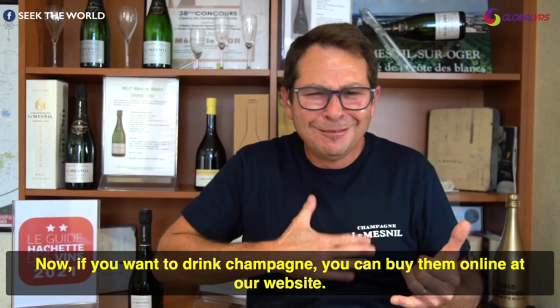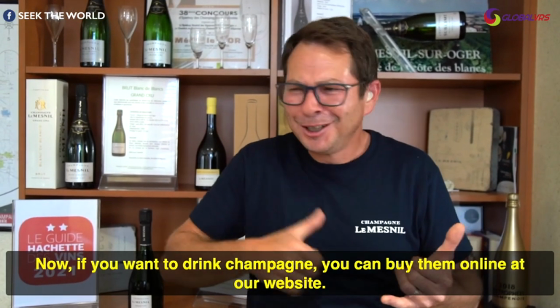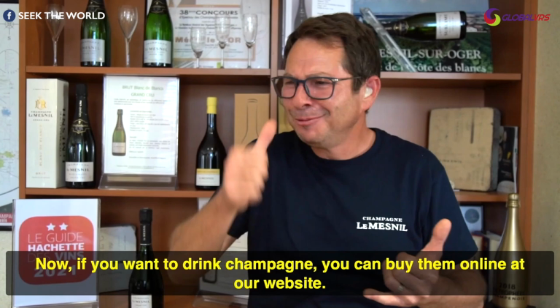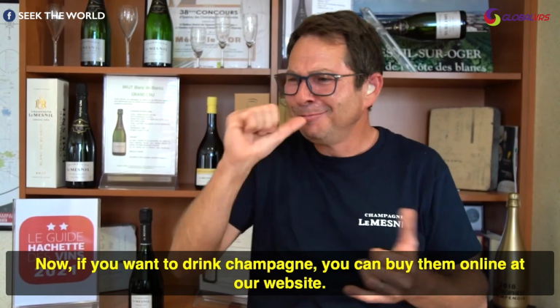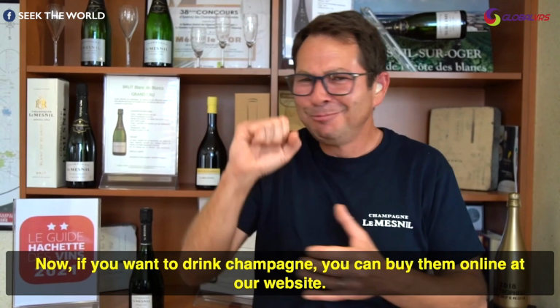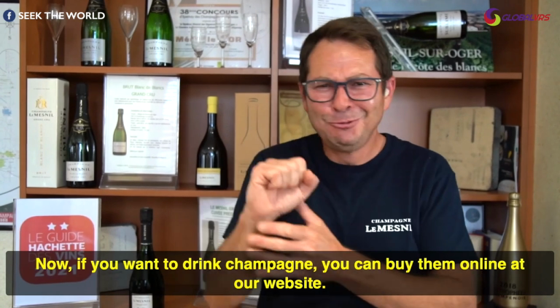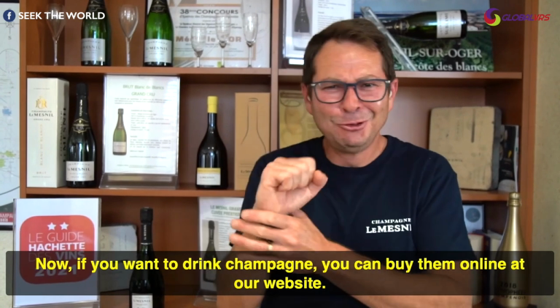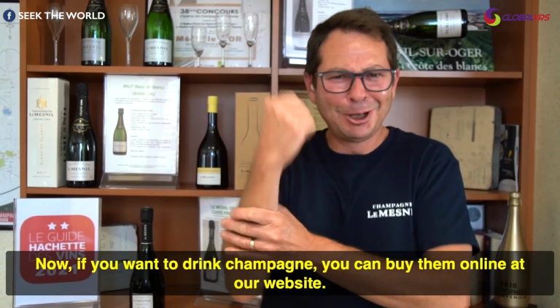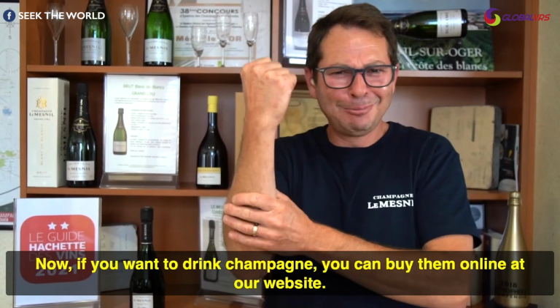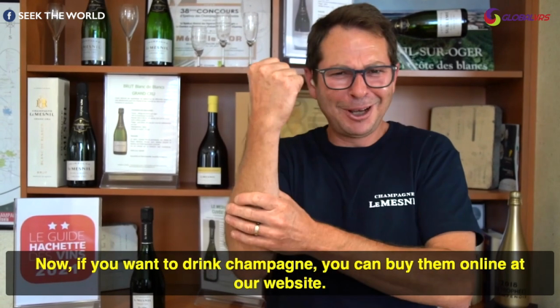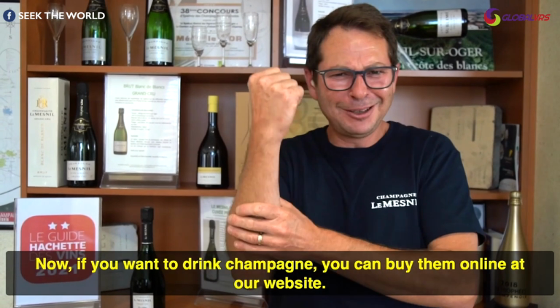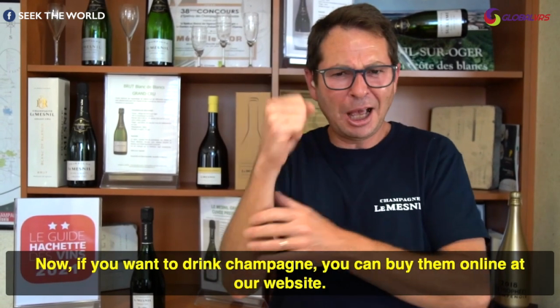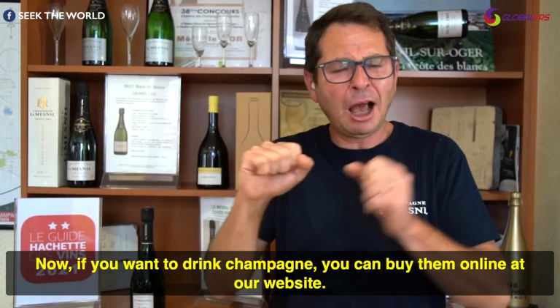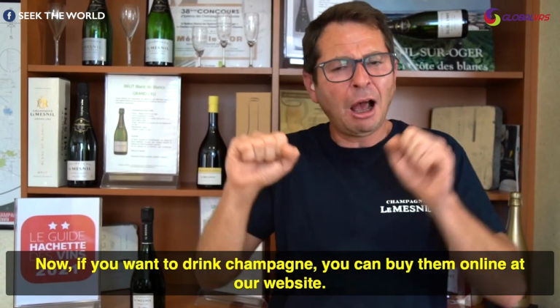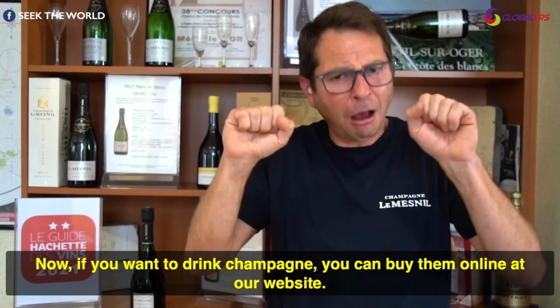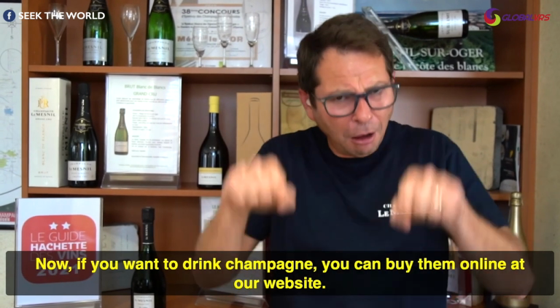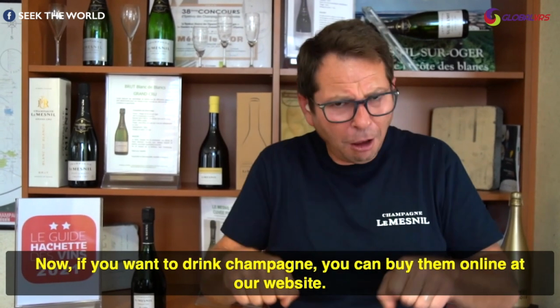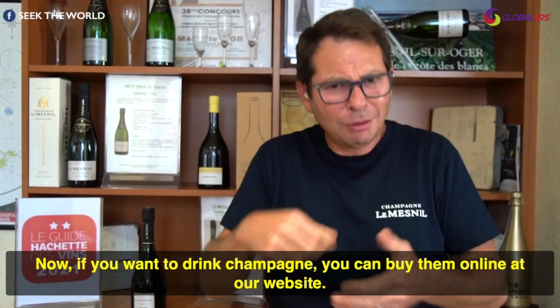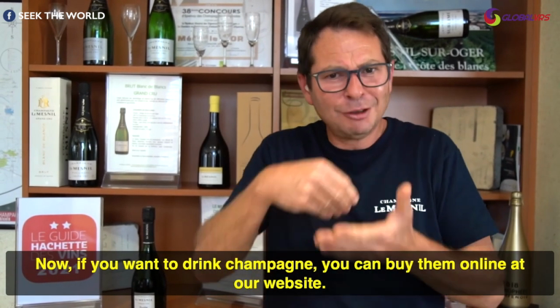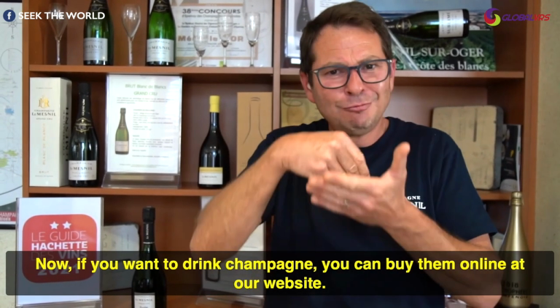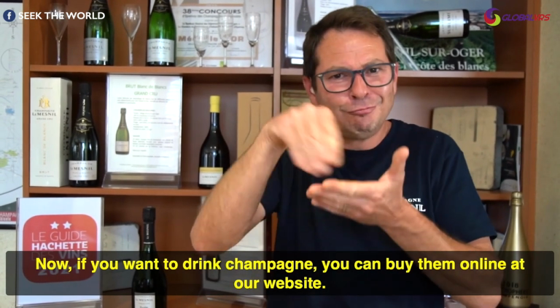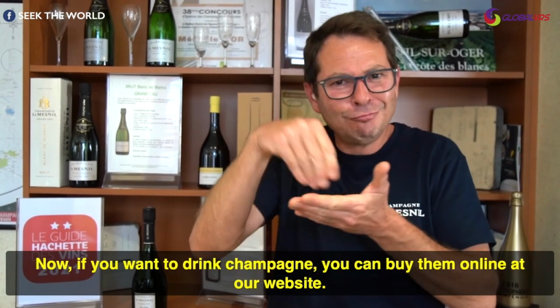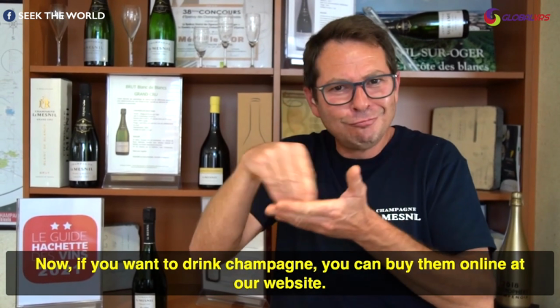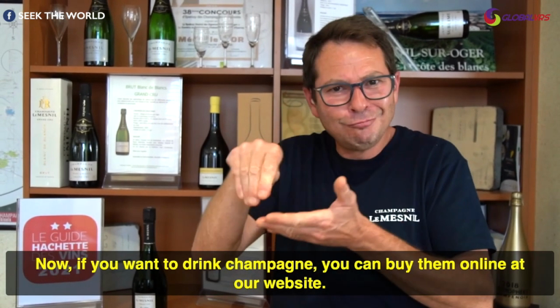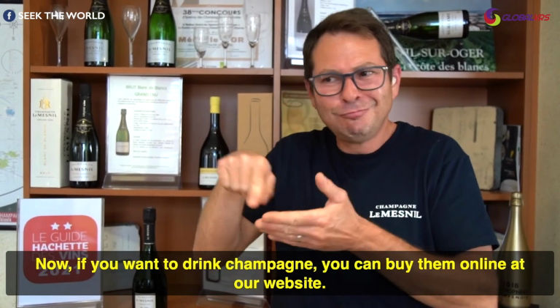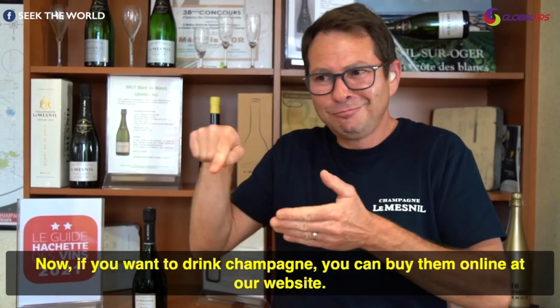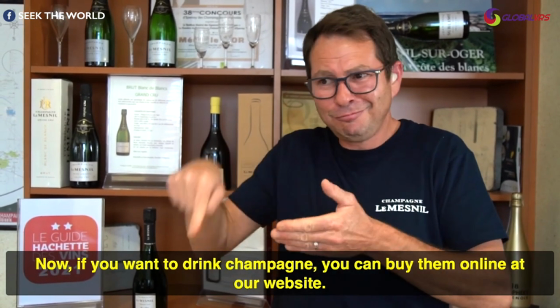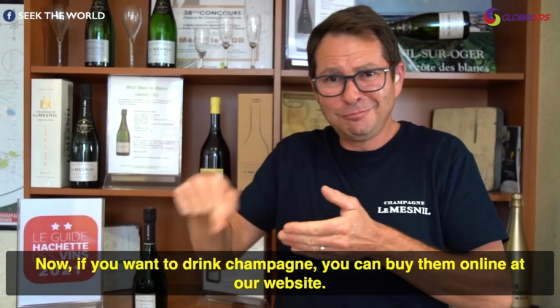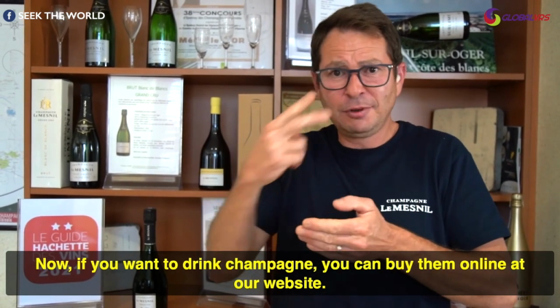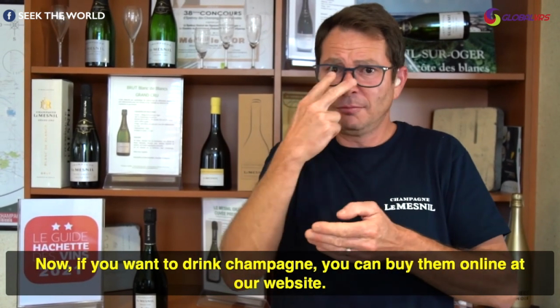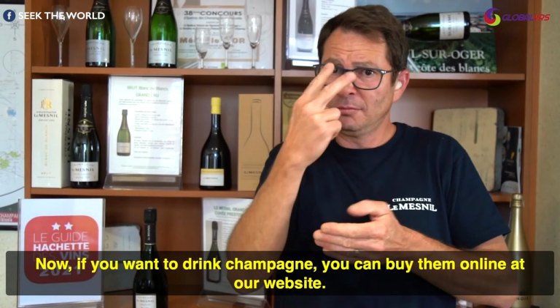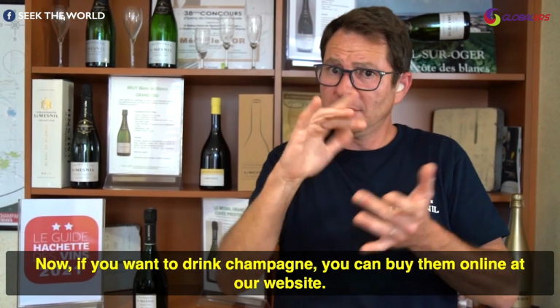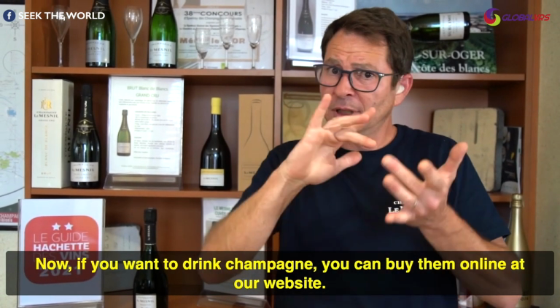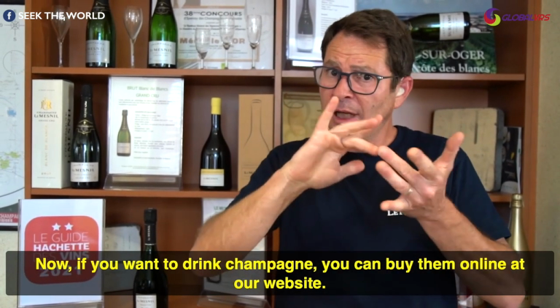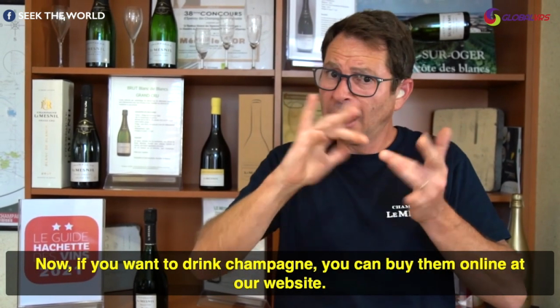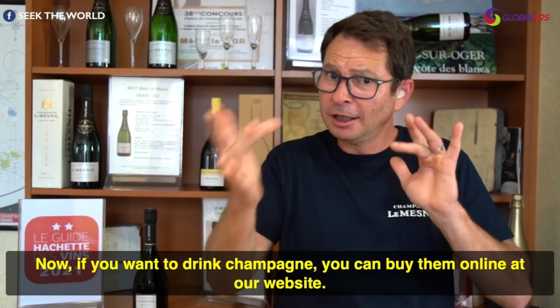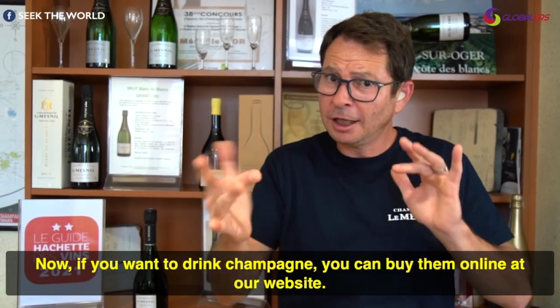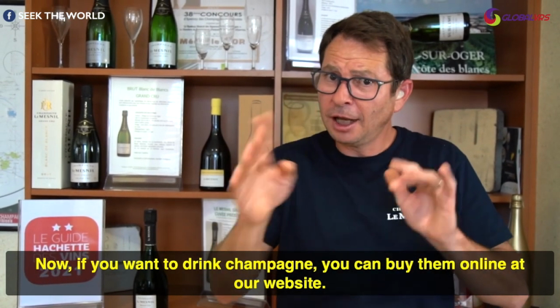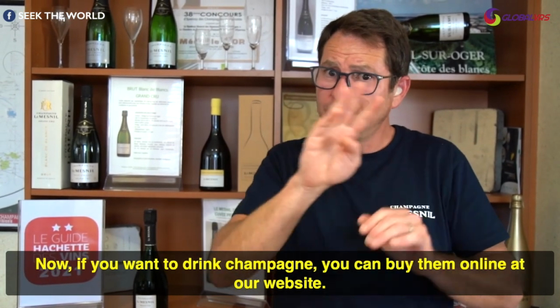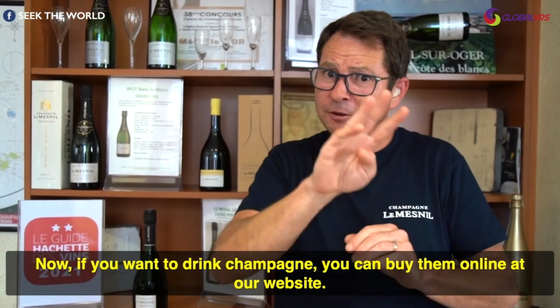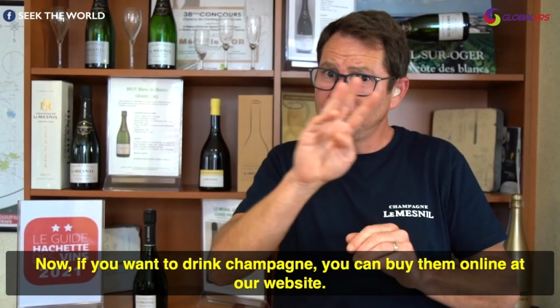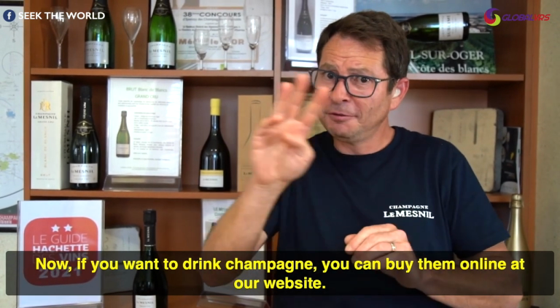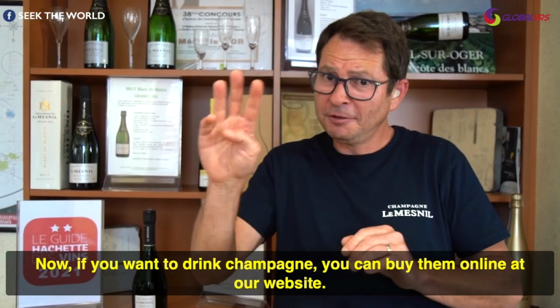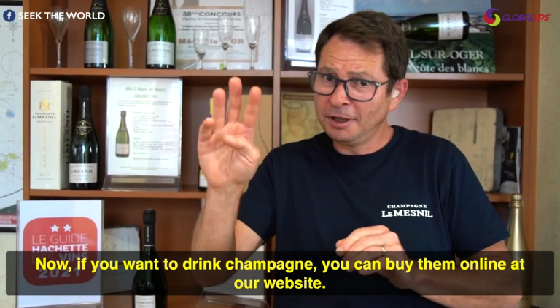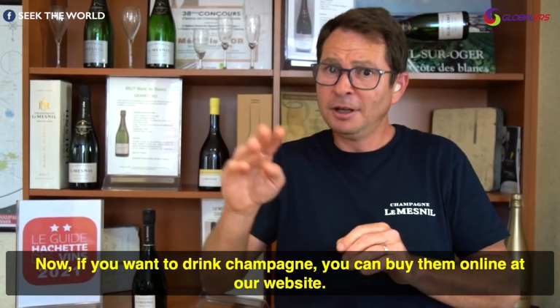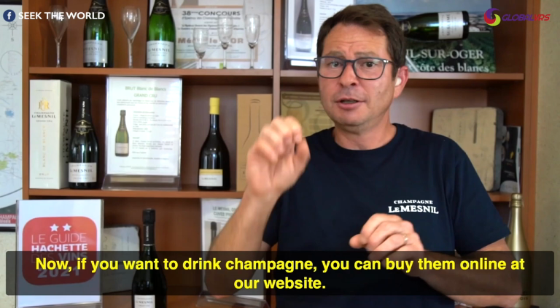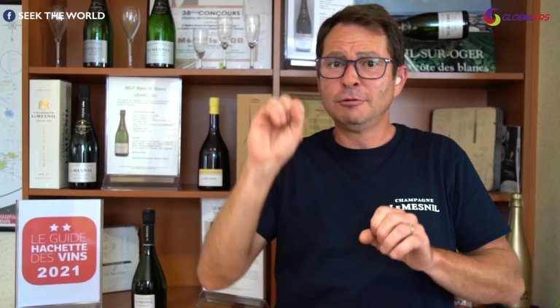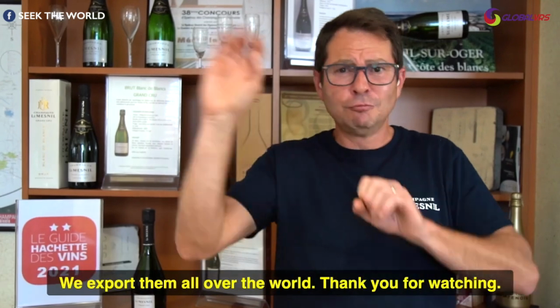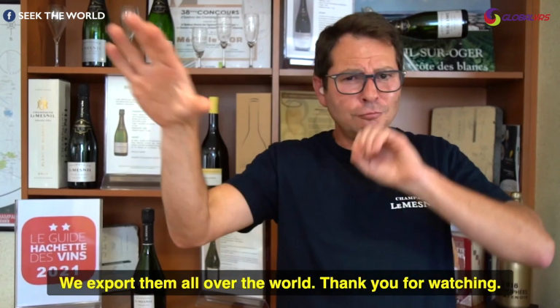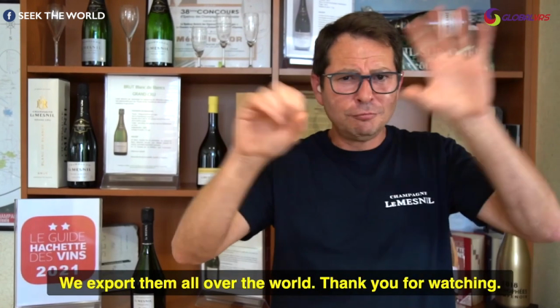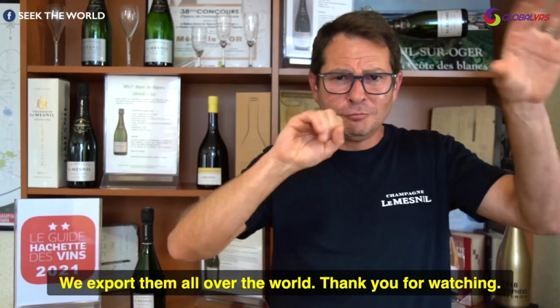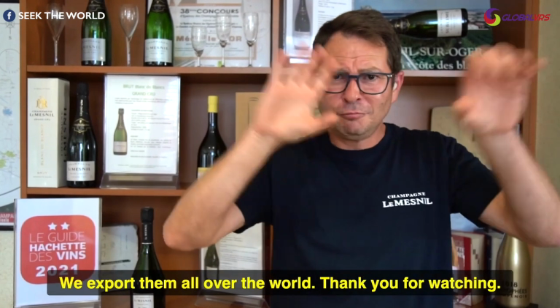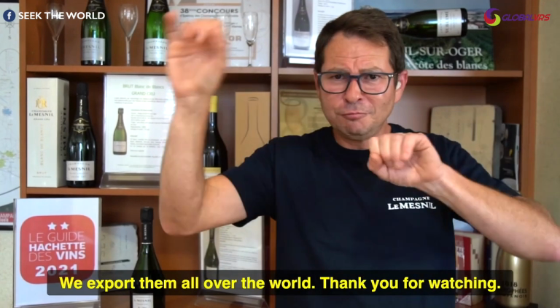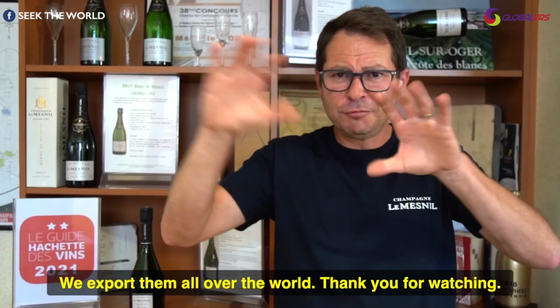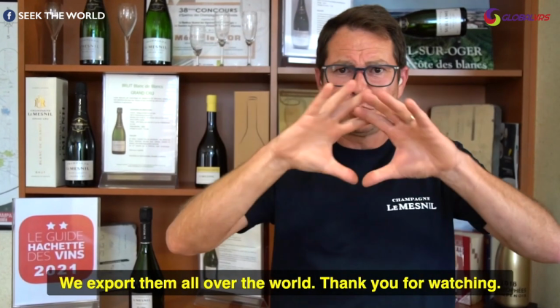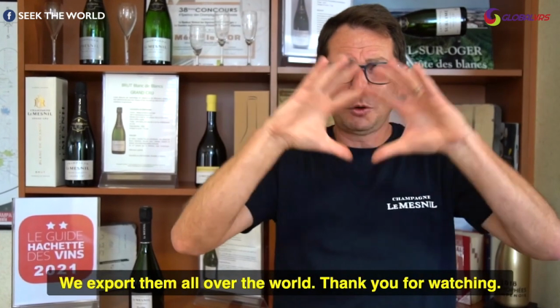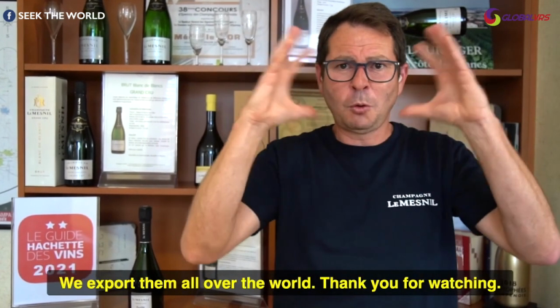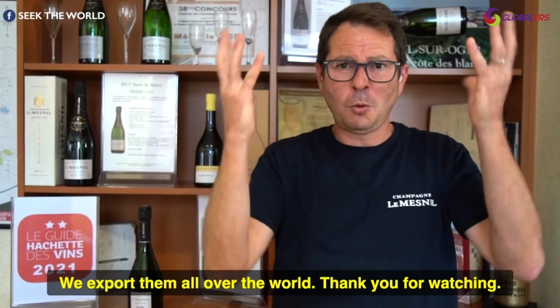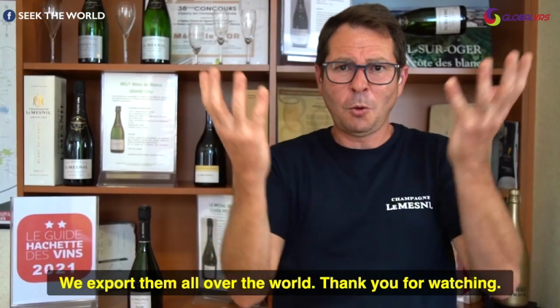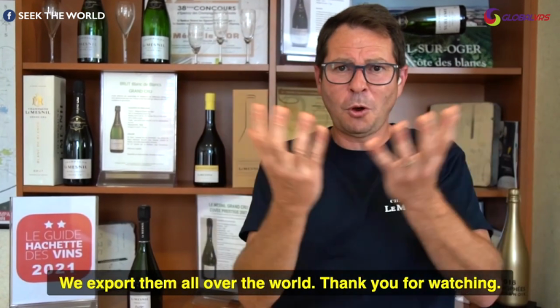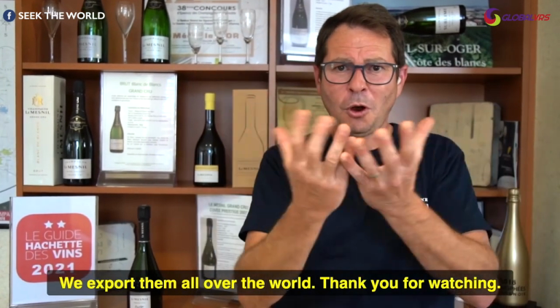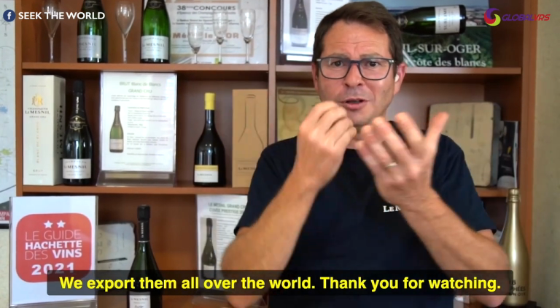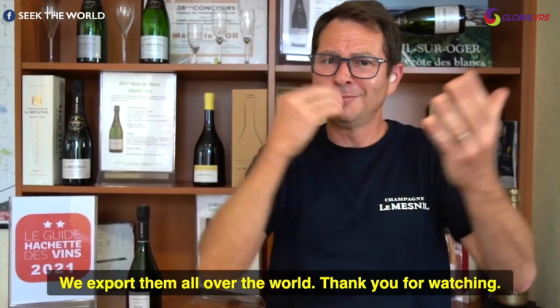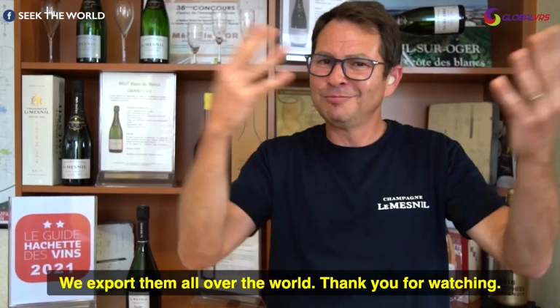Cheers! Now if you want to drink champagne, you can buy them online on our website. We export them all over the world.